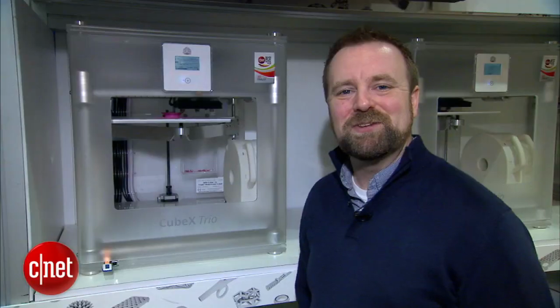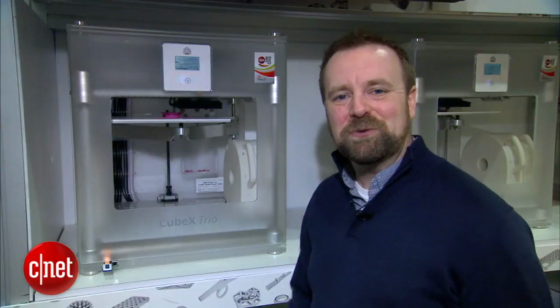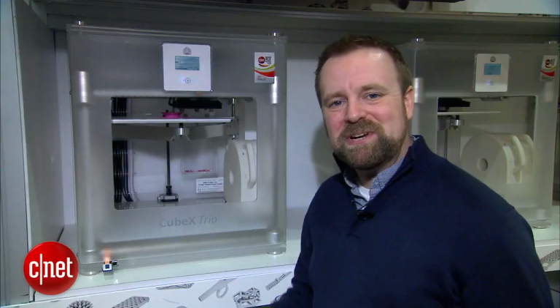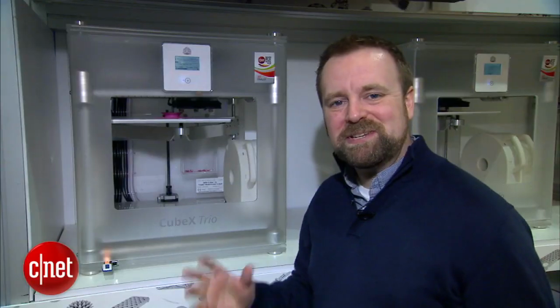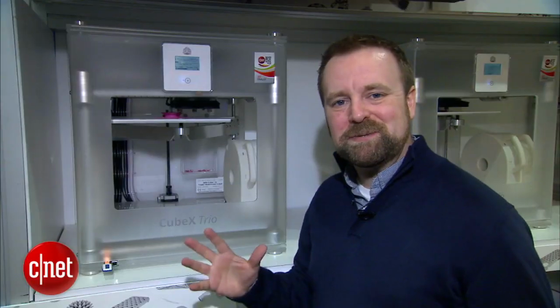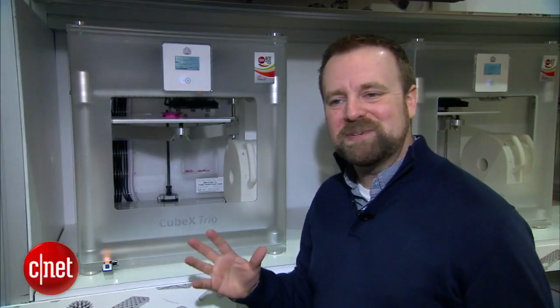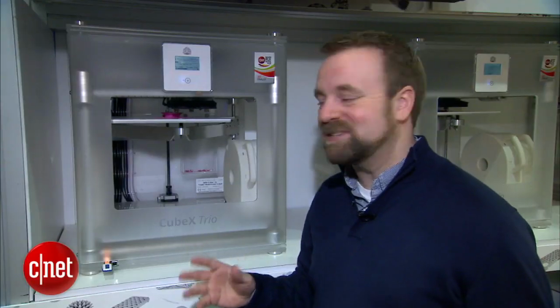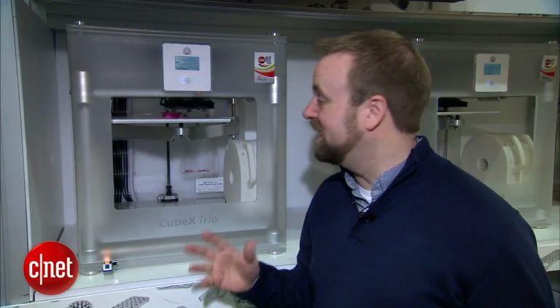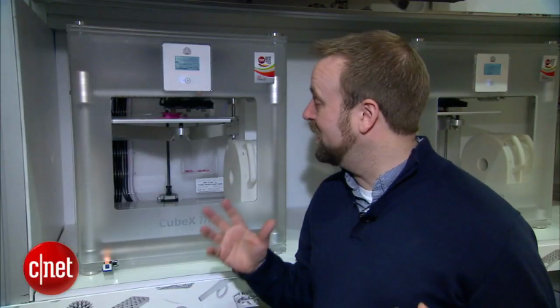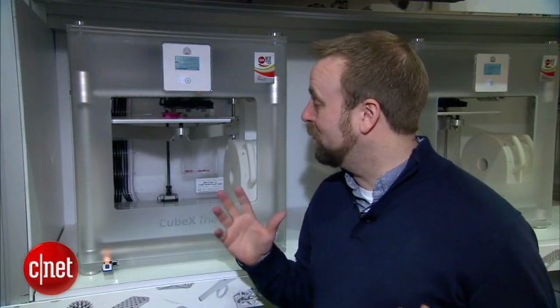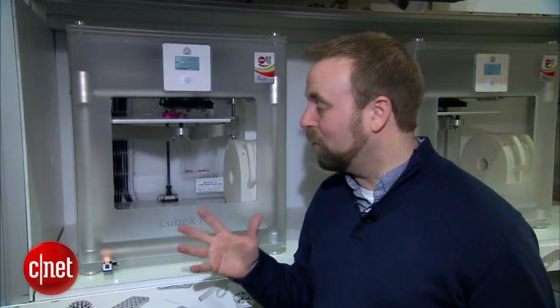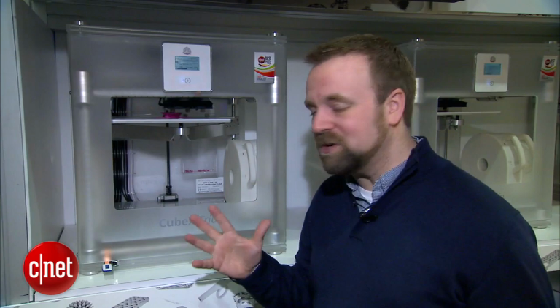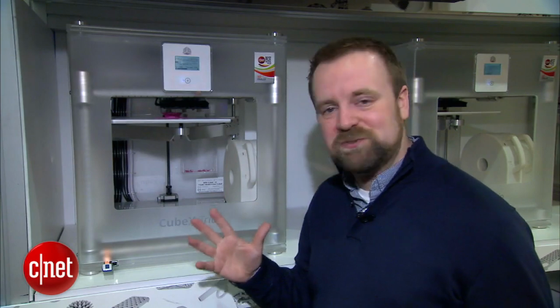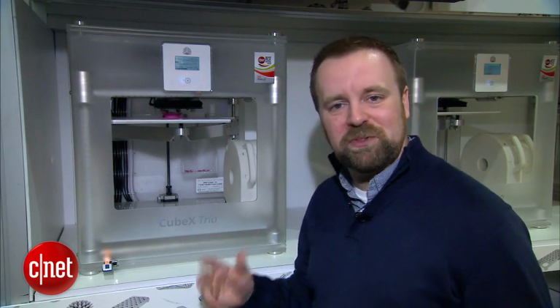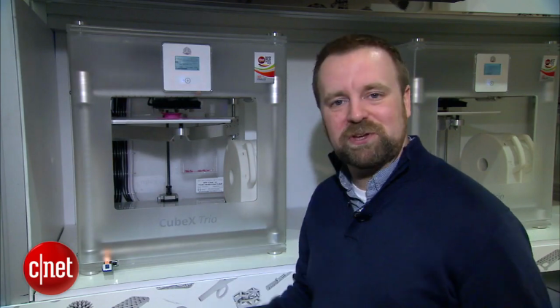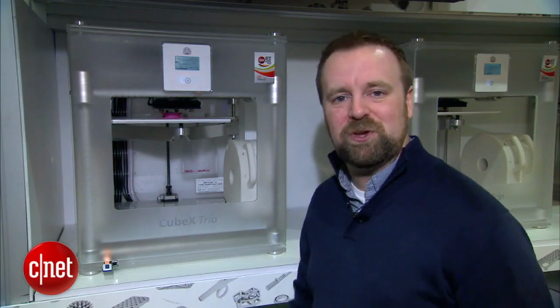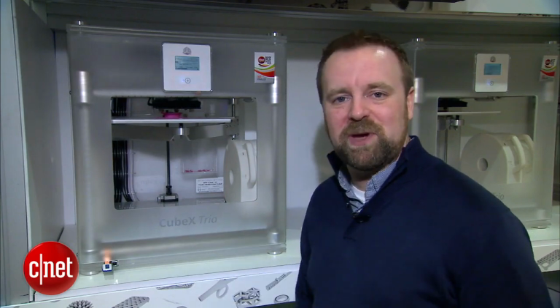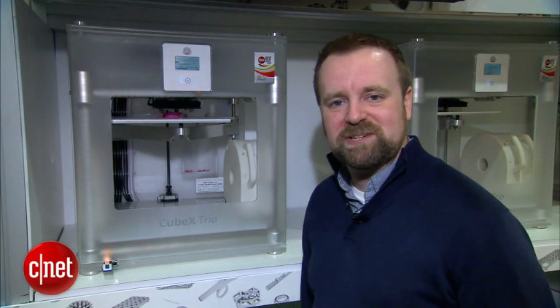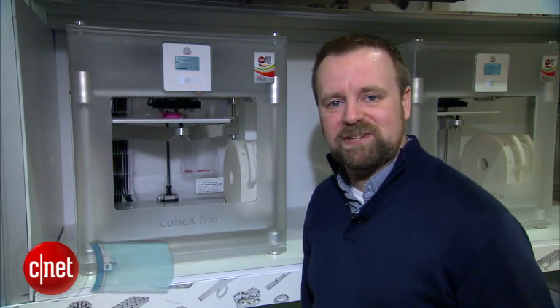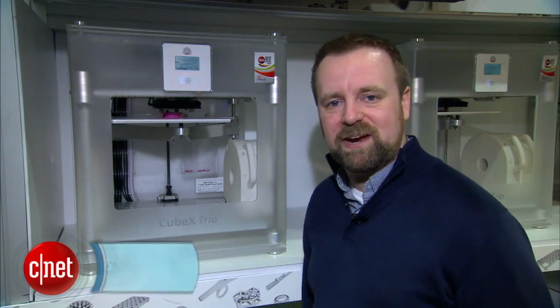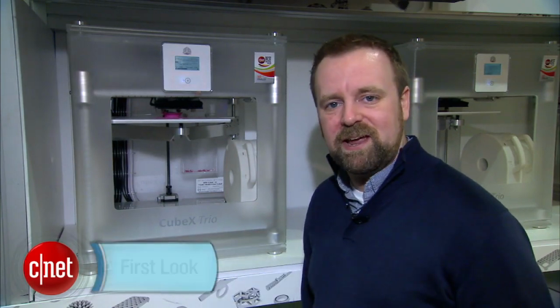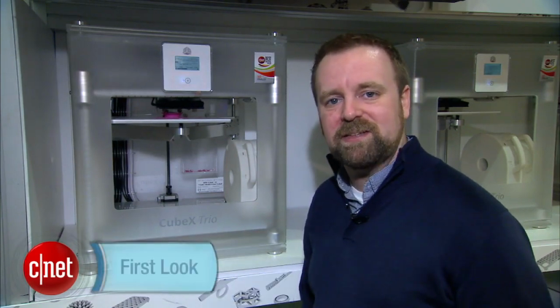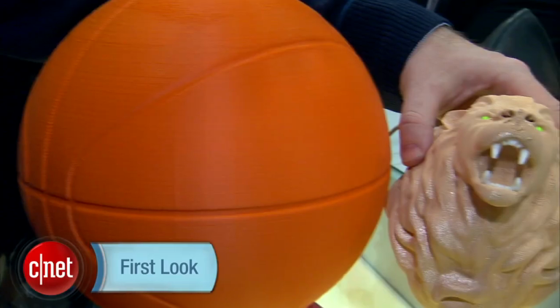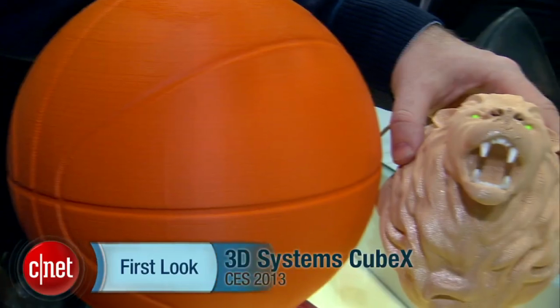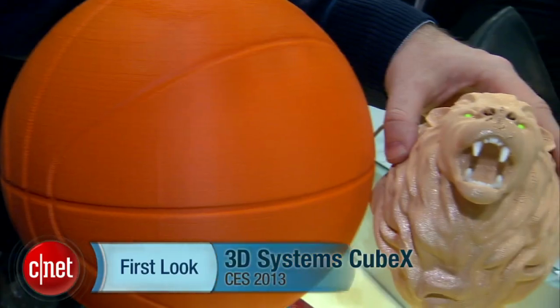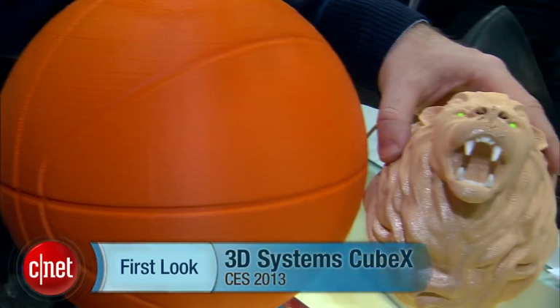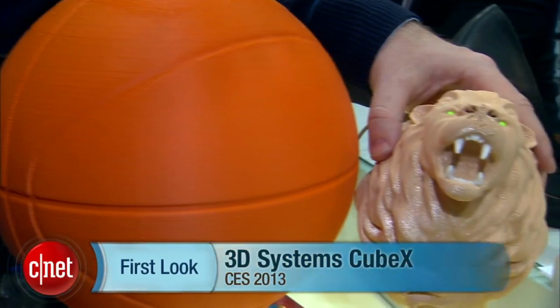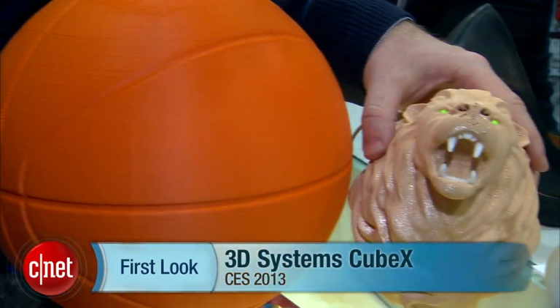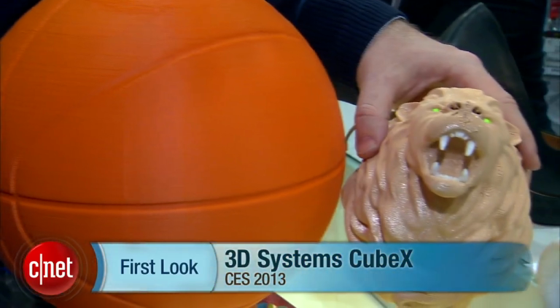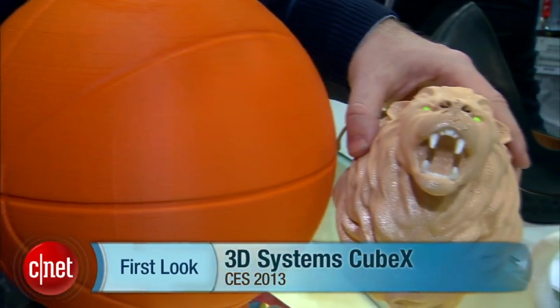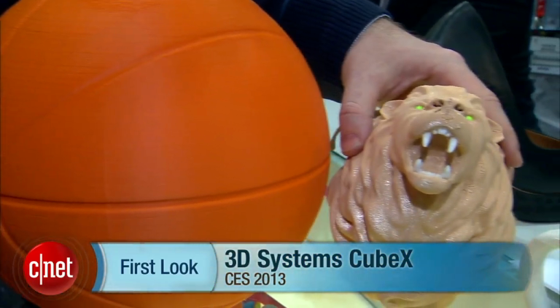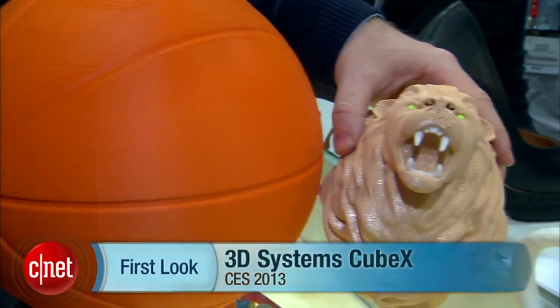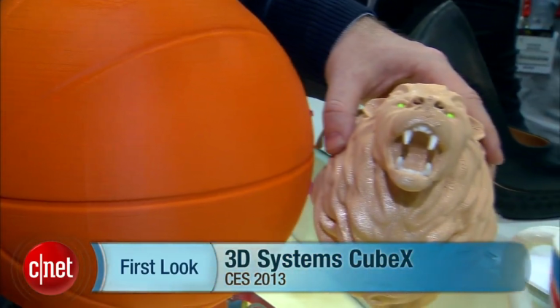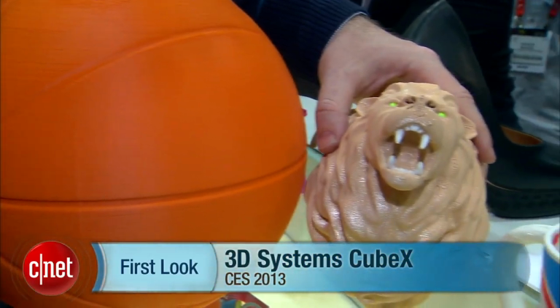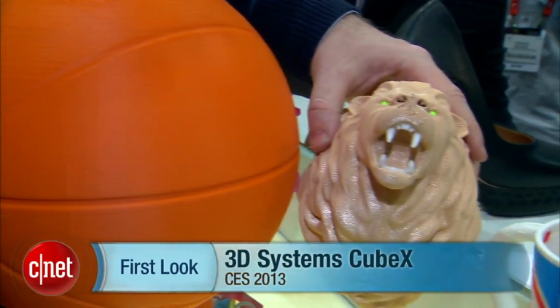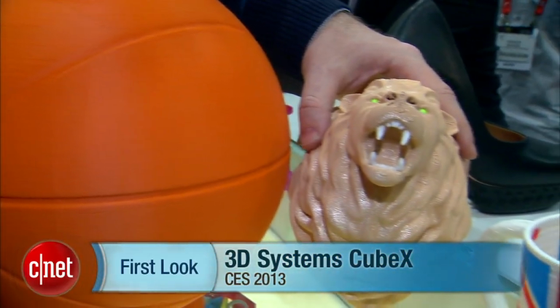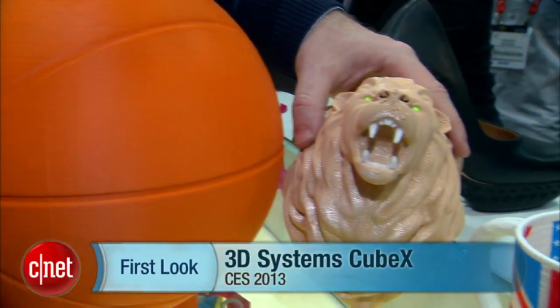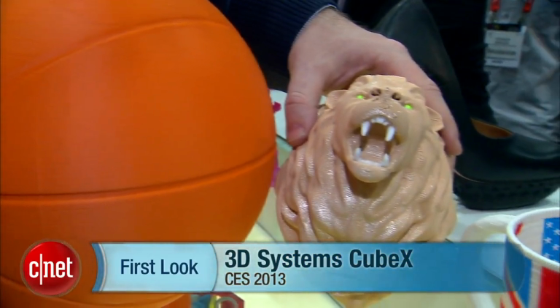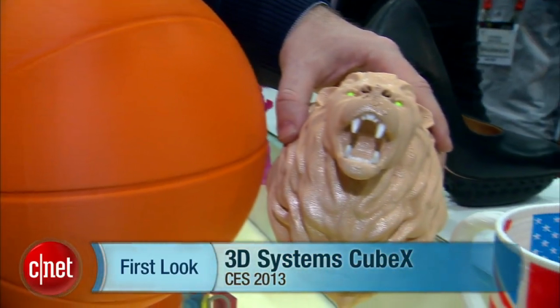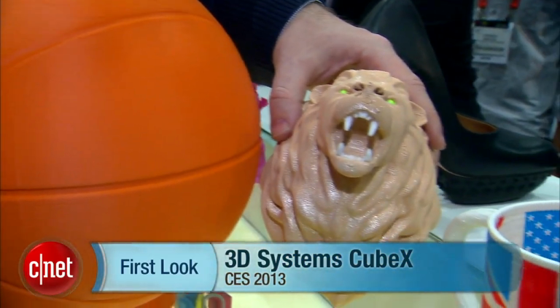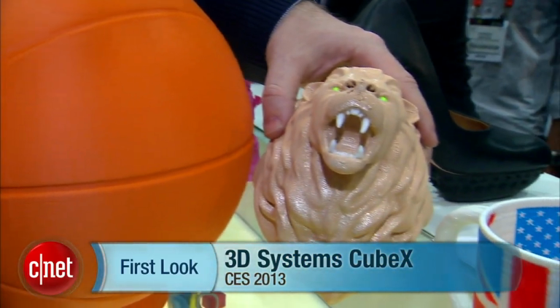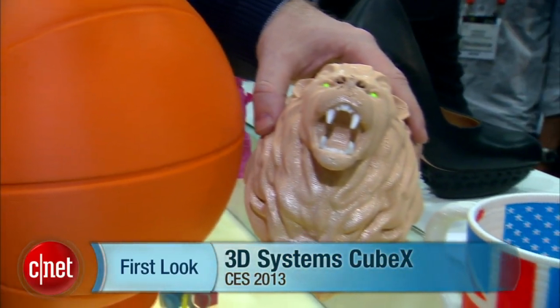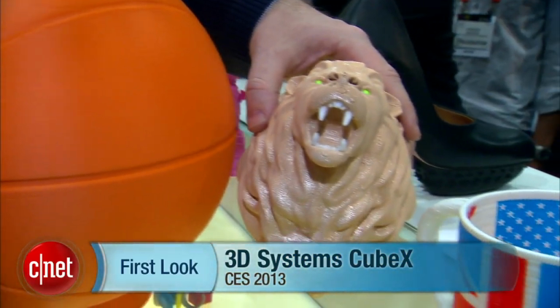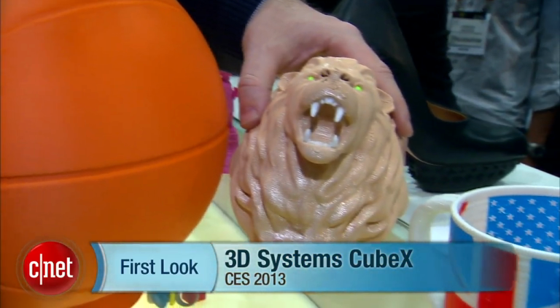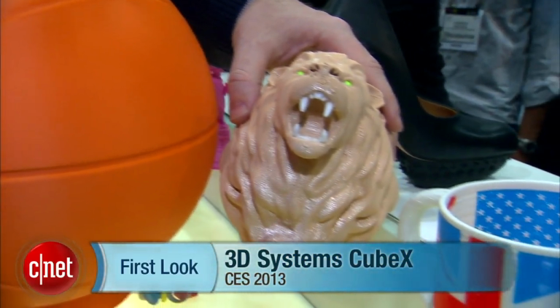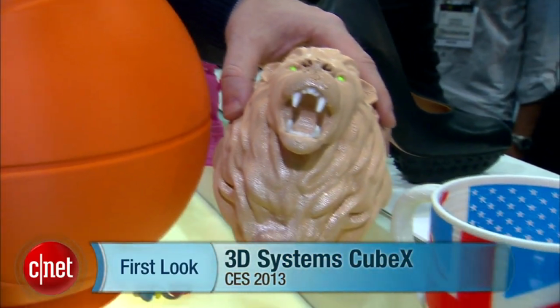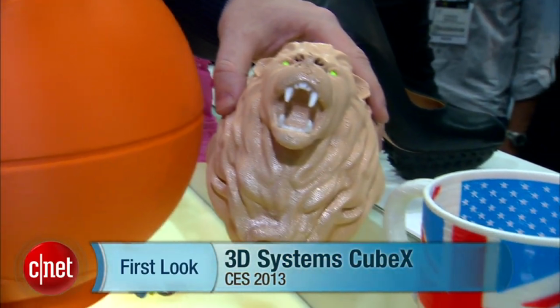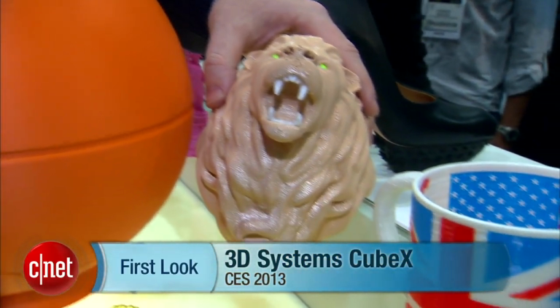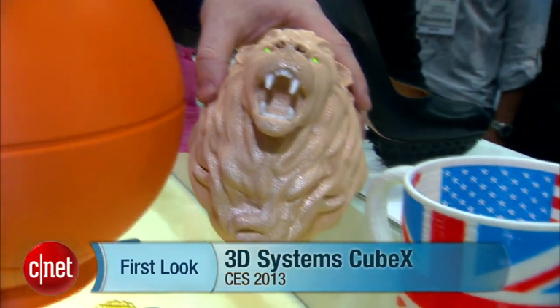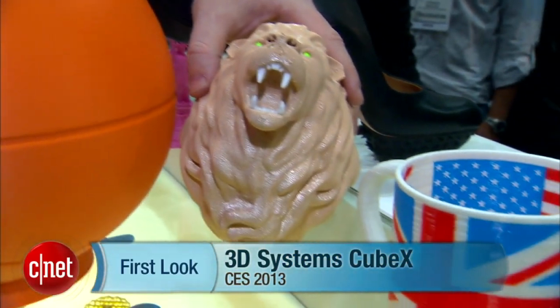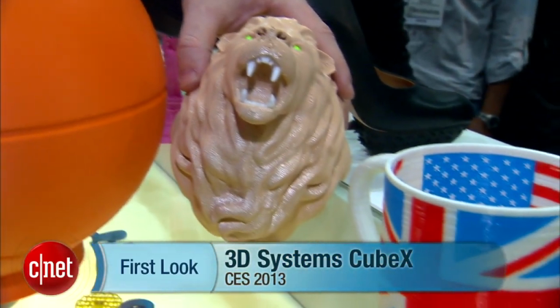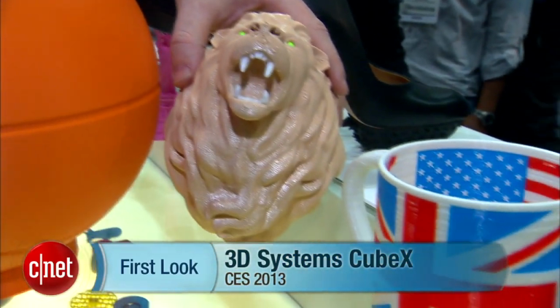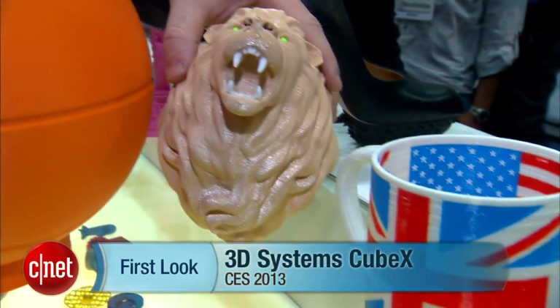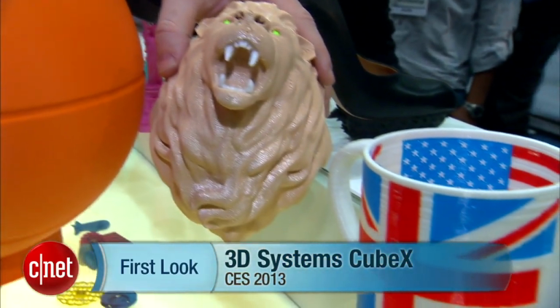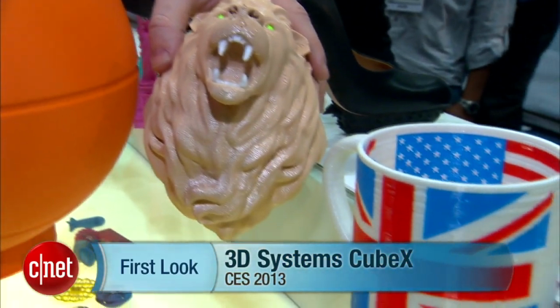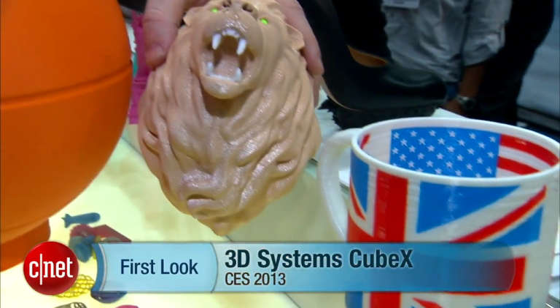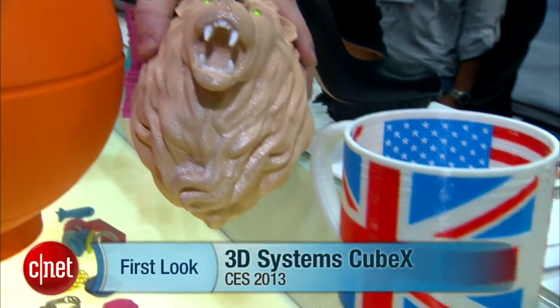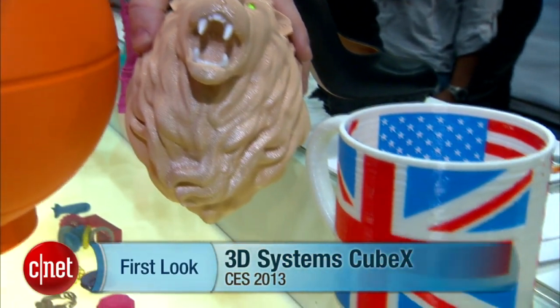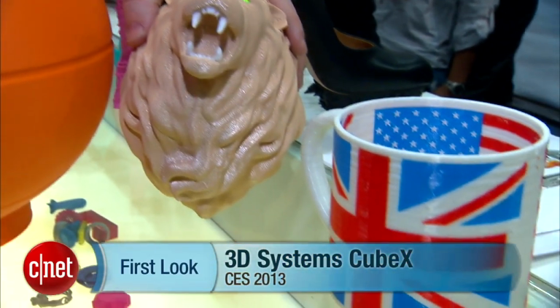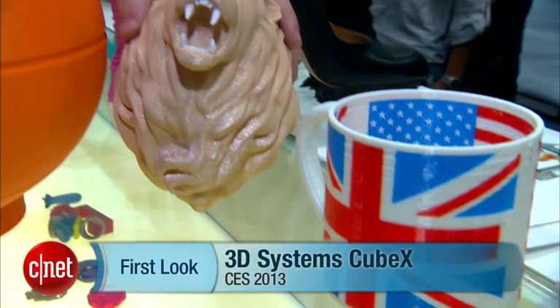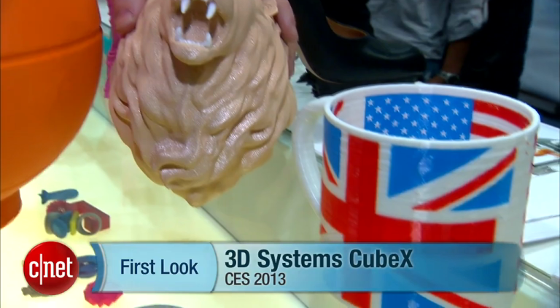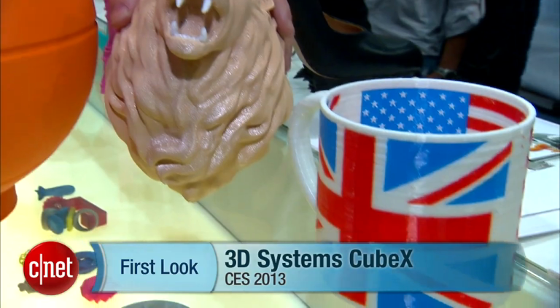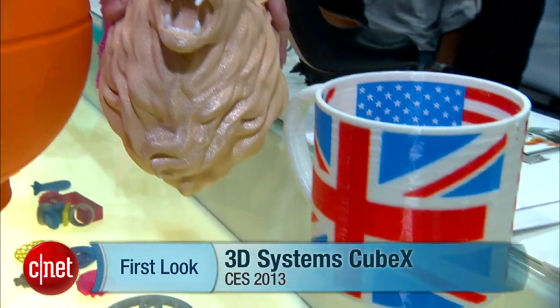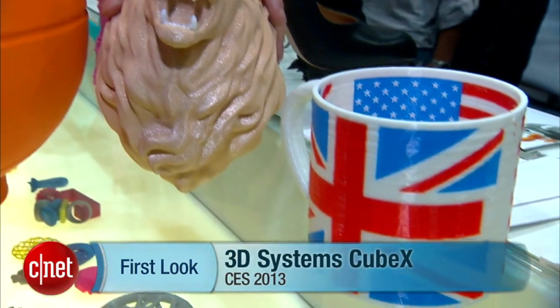3D Systems is taking orders for the Cube X today, and it's going to be shipping on February 8th. I'm Rich Brown, and this is the 3D Systems Cube X 3D printer.